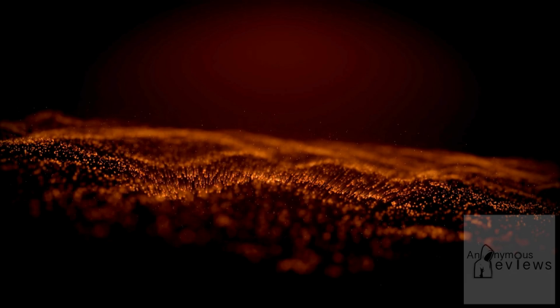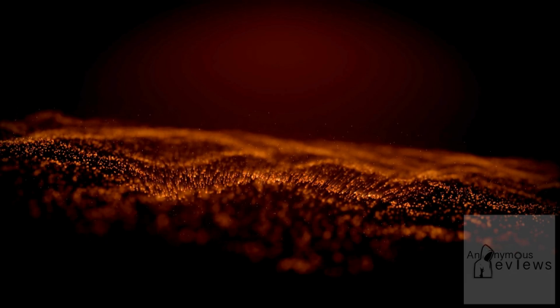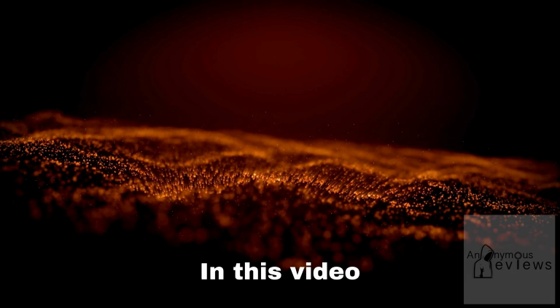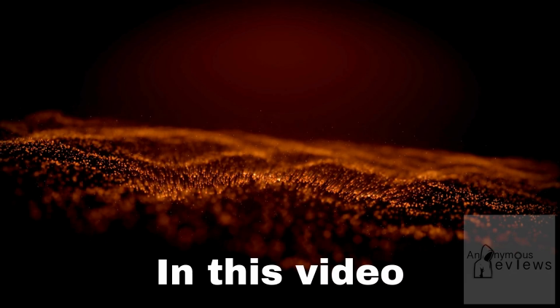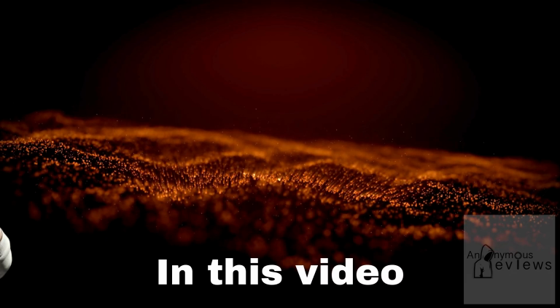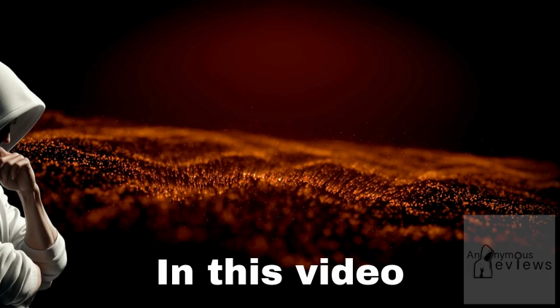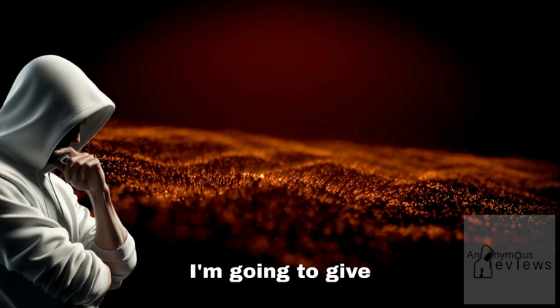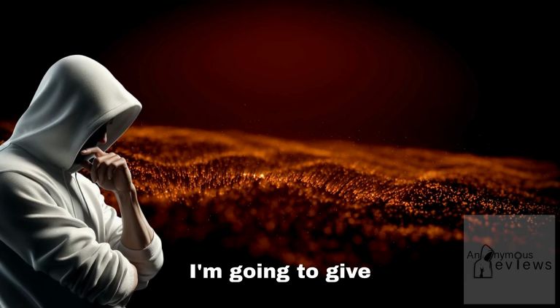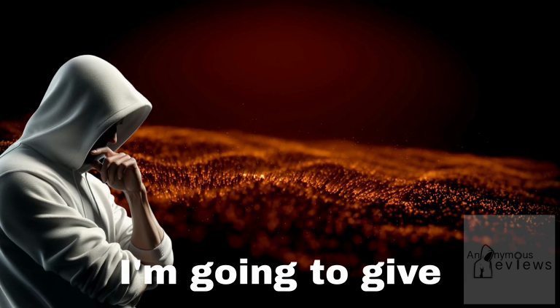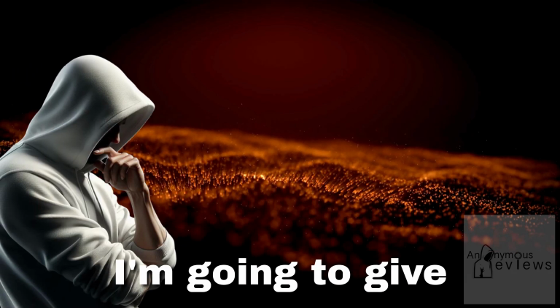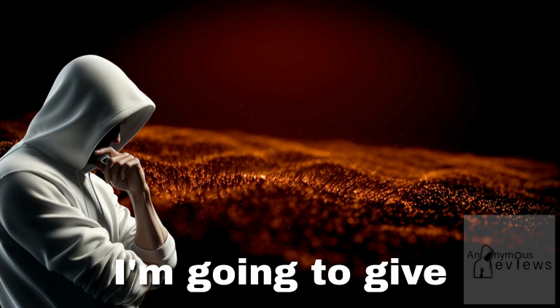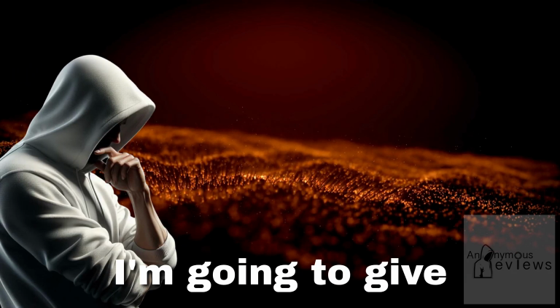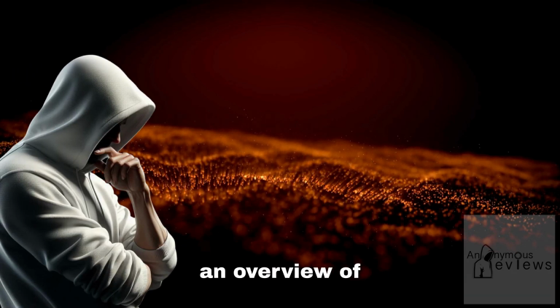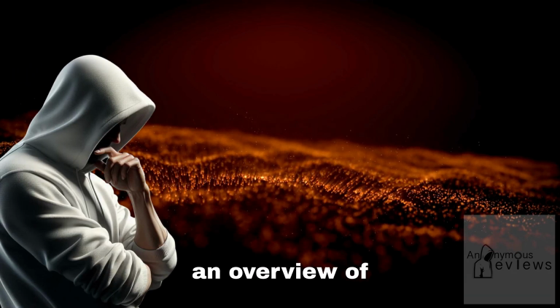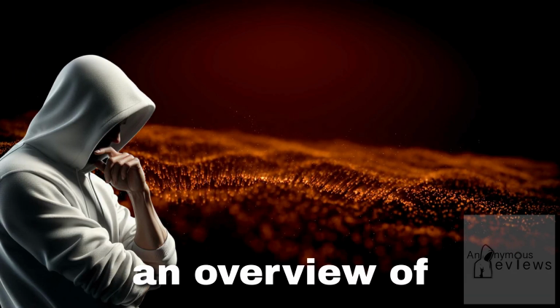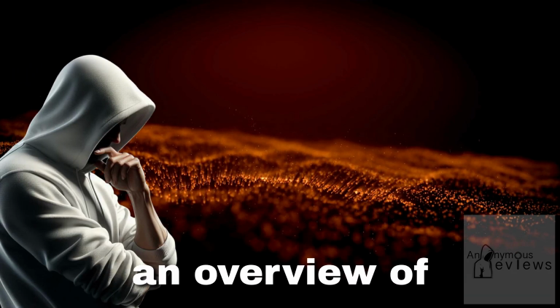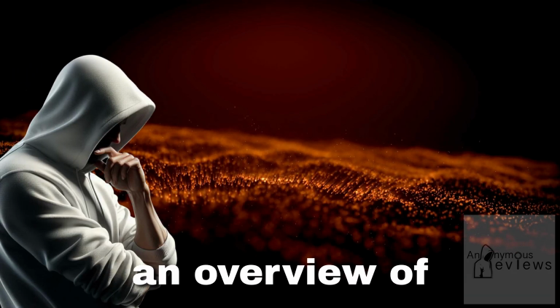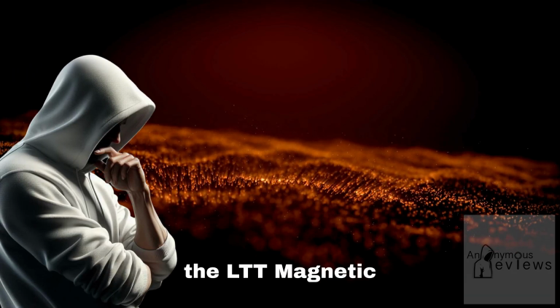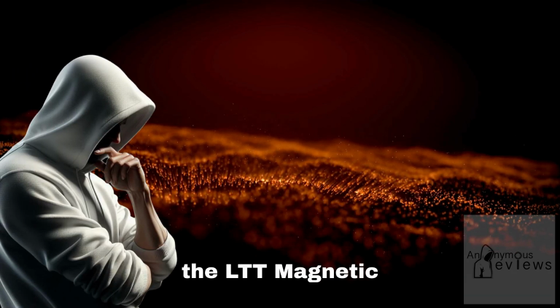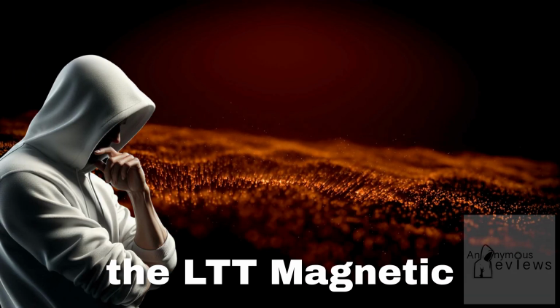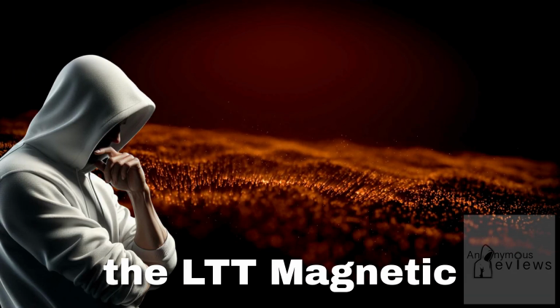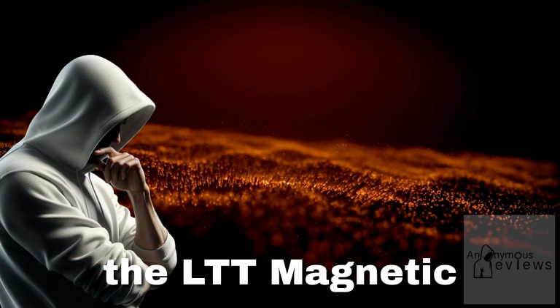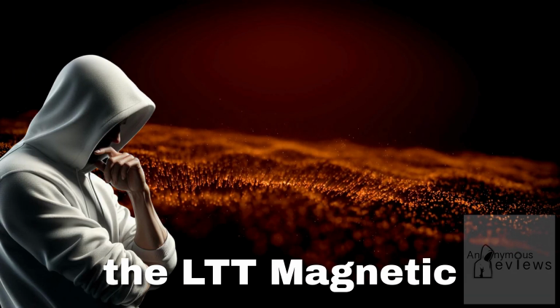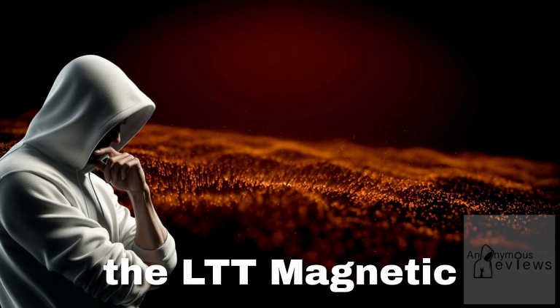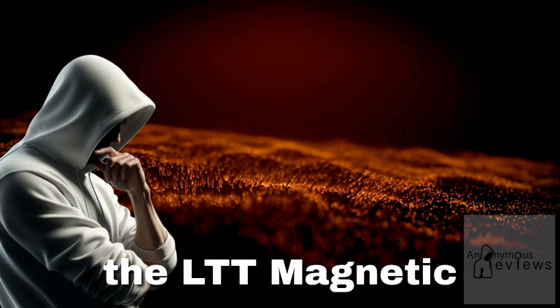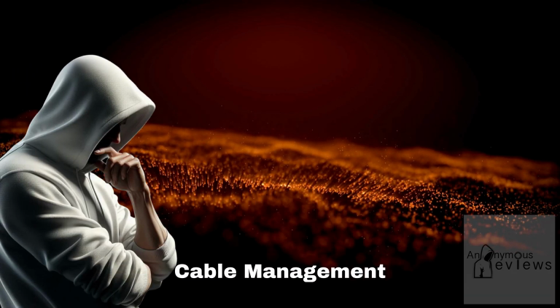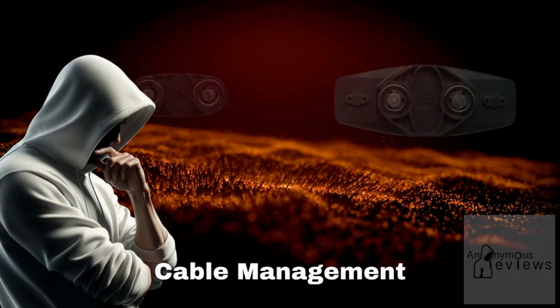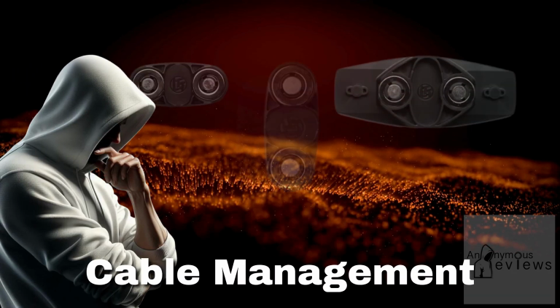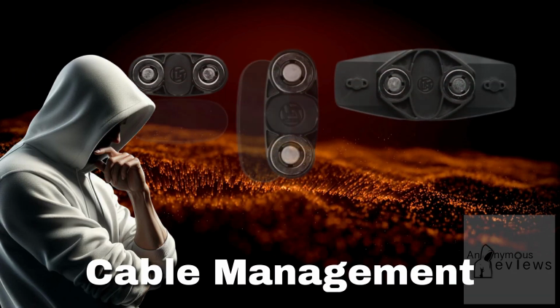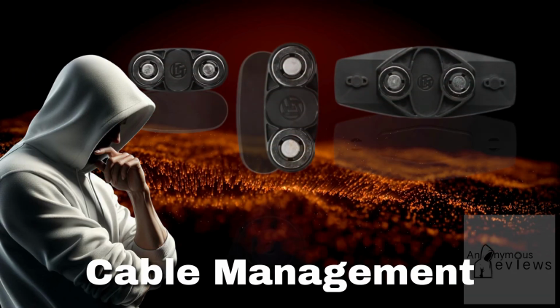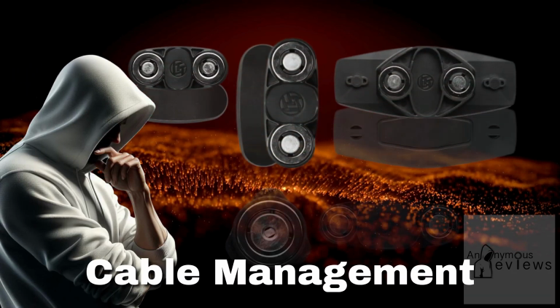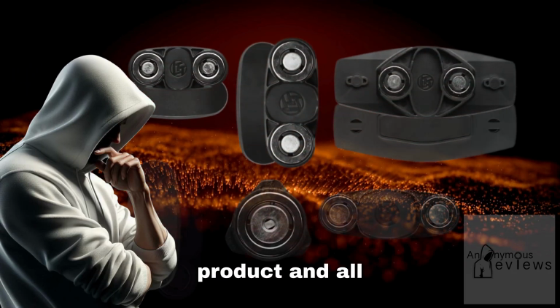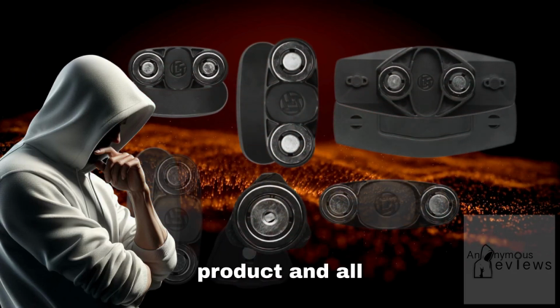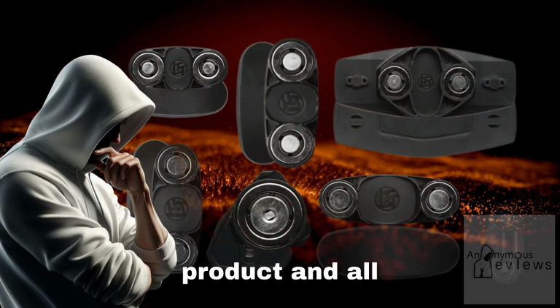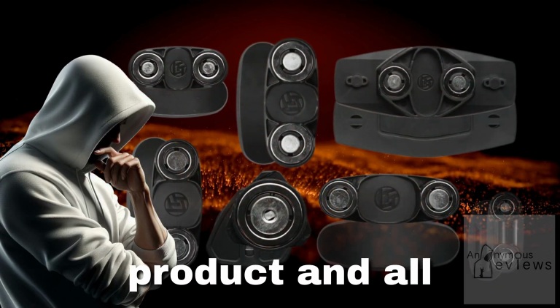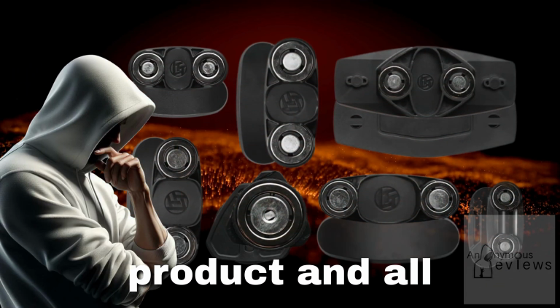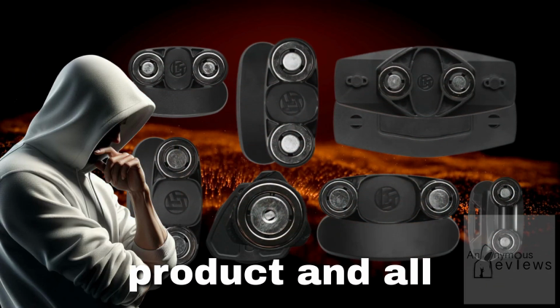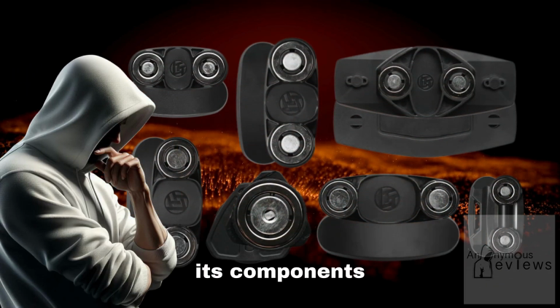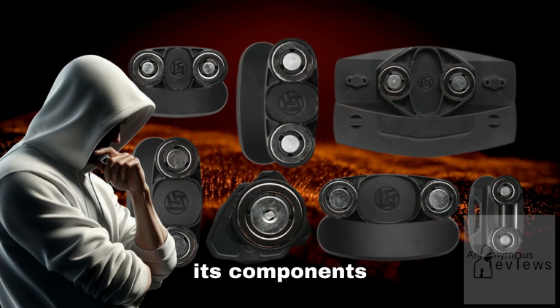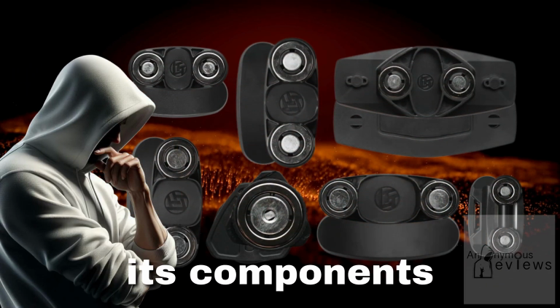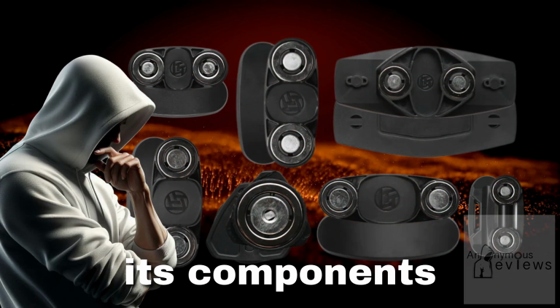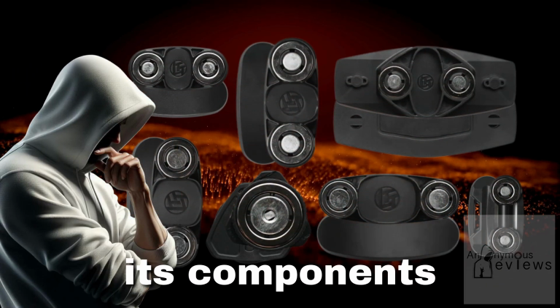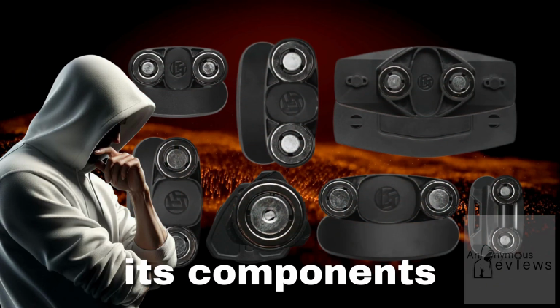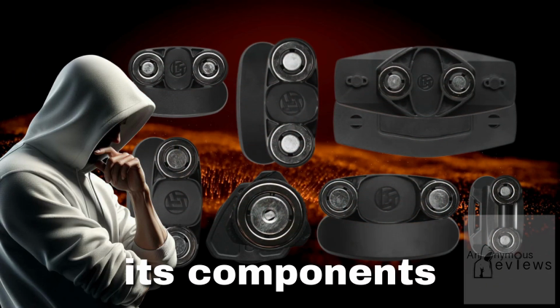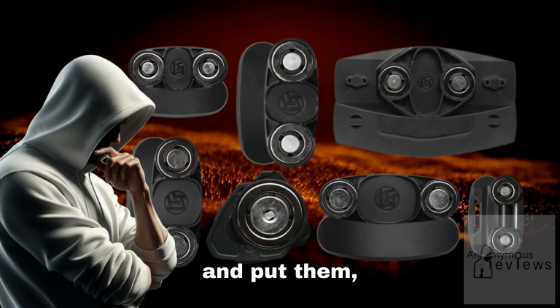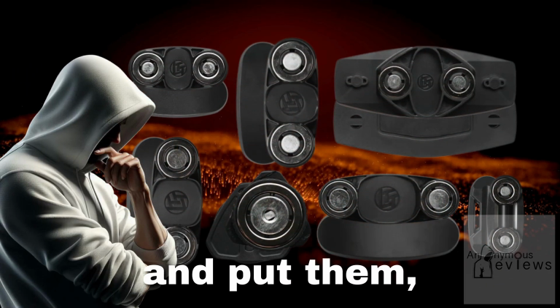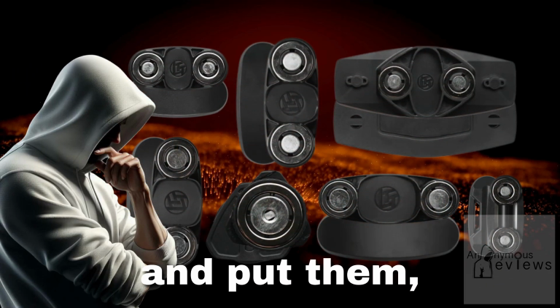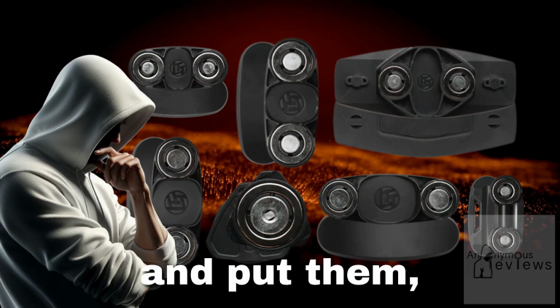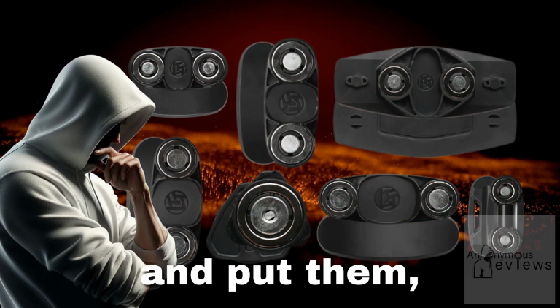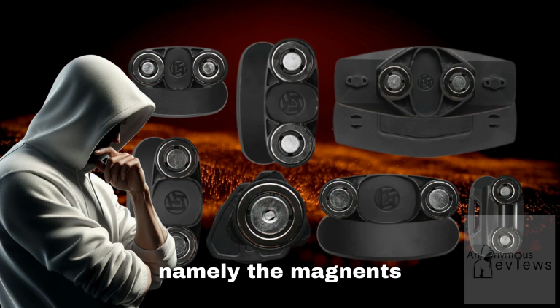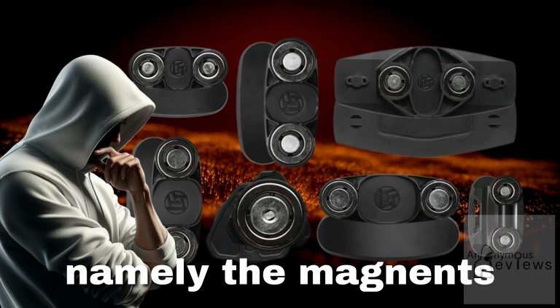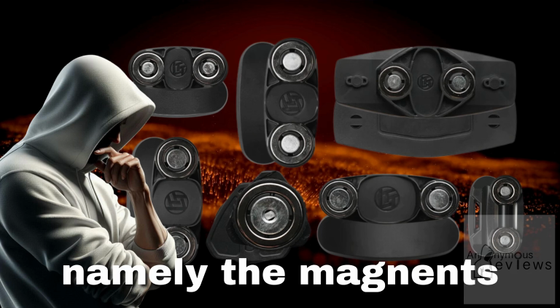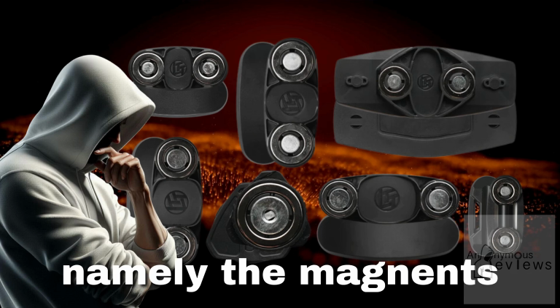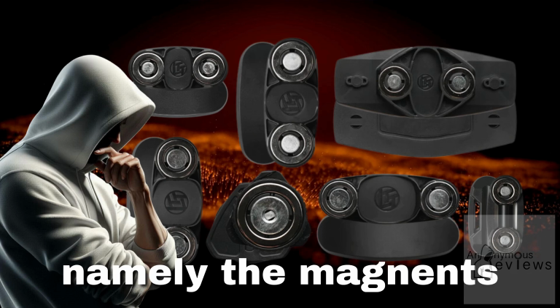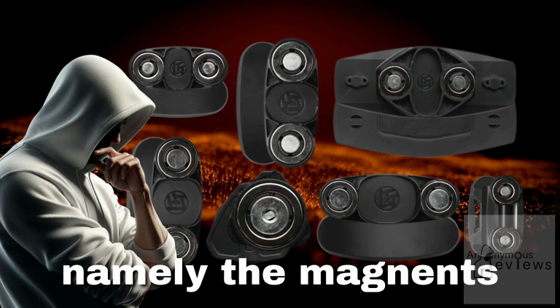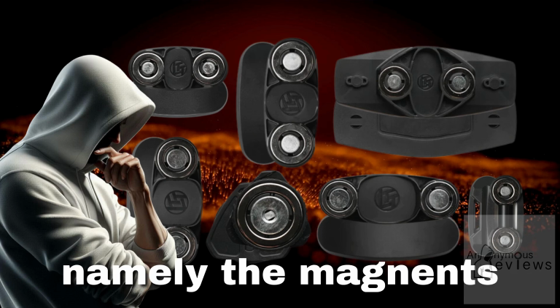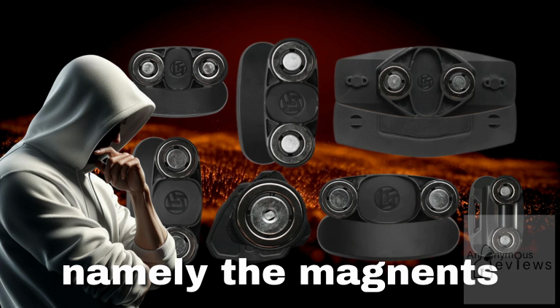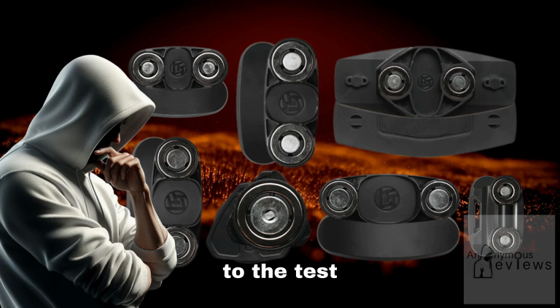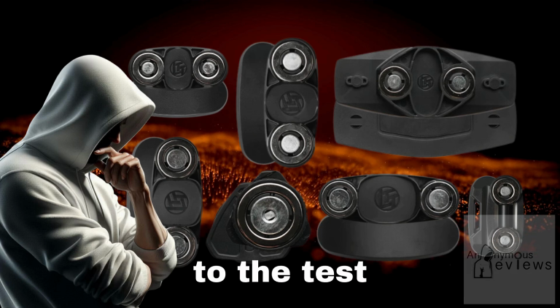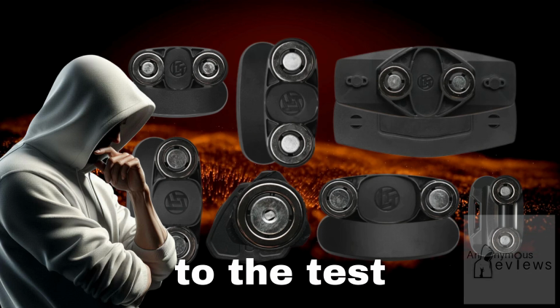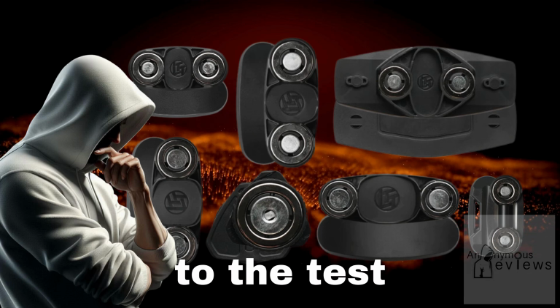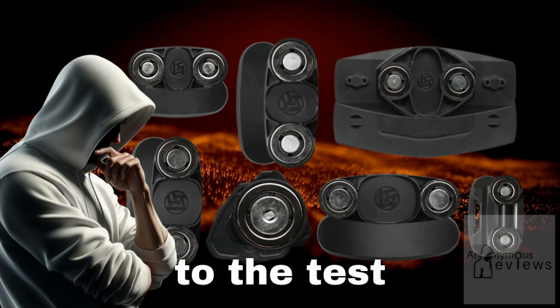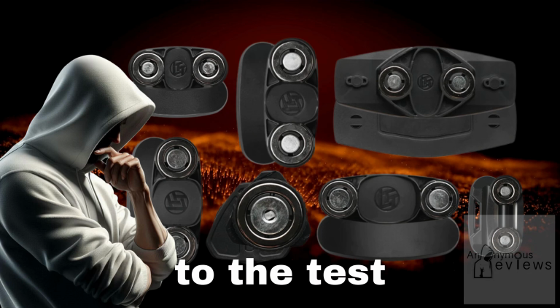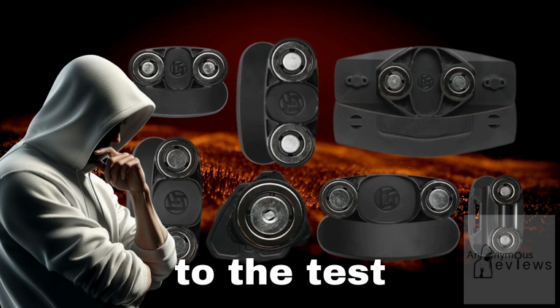In this video, I'm going to give an overview of the LTT Magnetic Cable Management product and all its components and put them, namely the magnets, to the test.